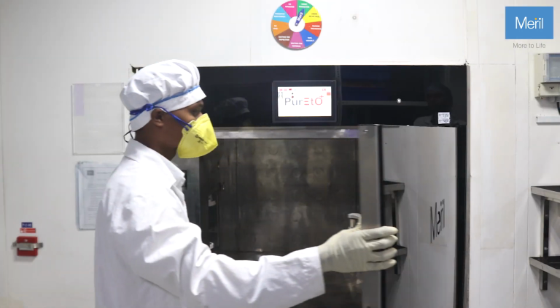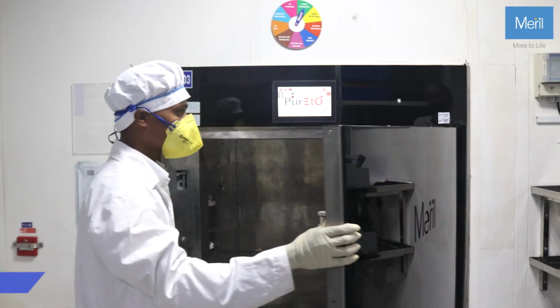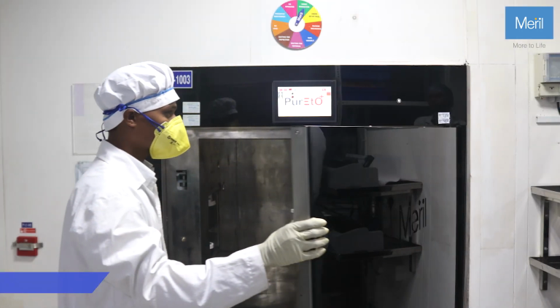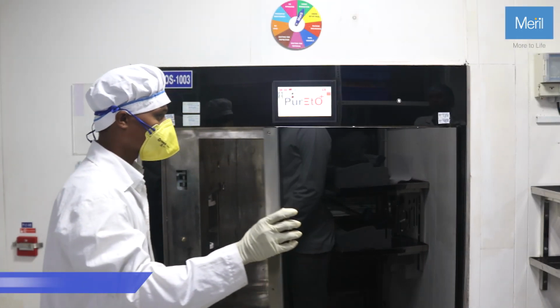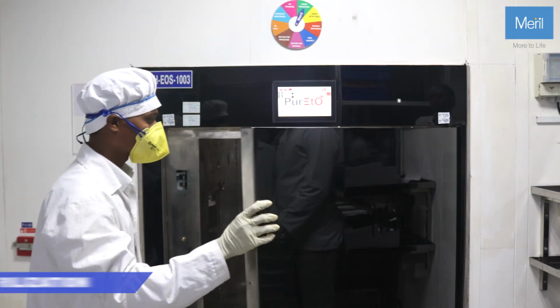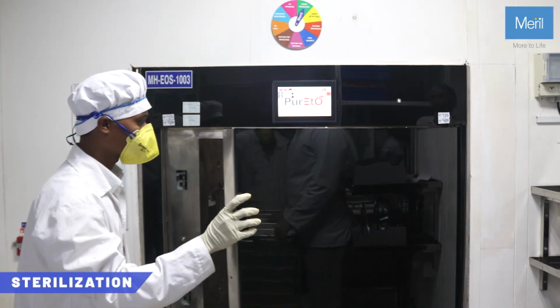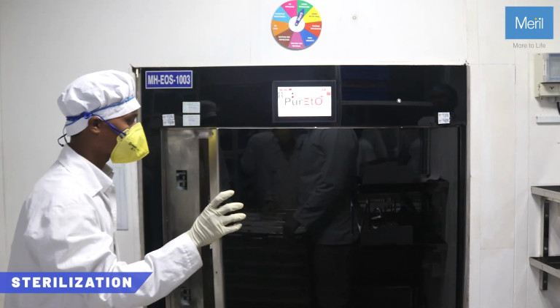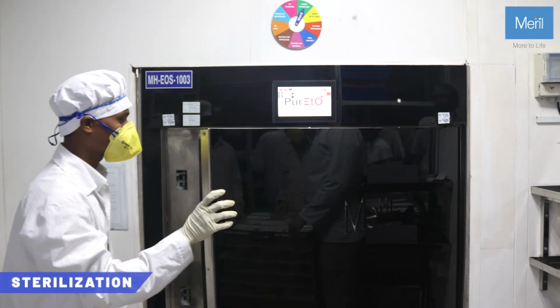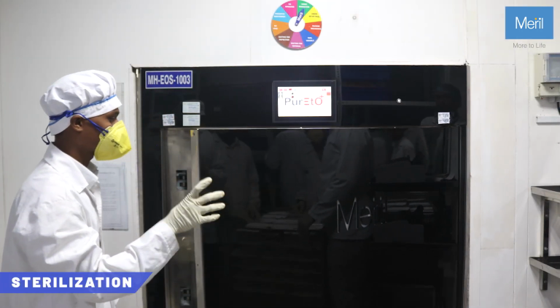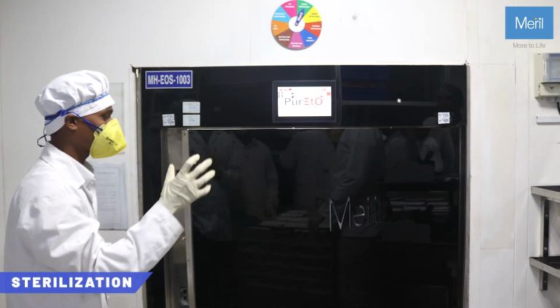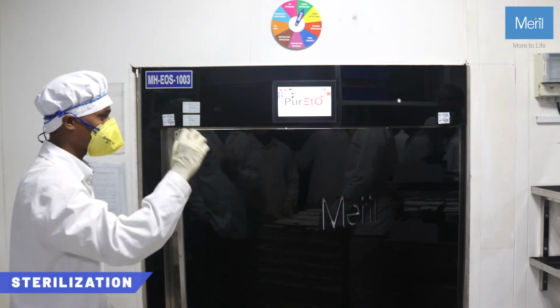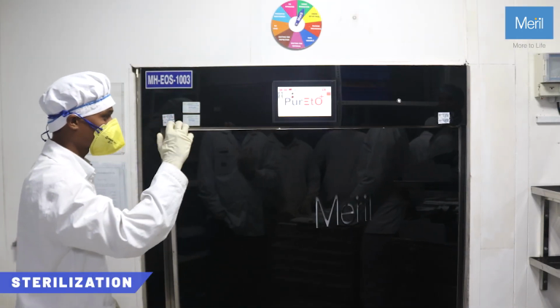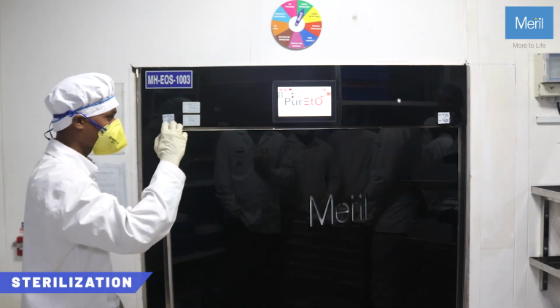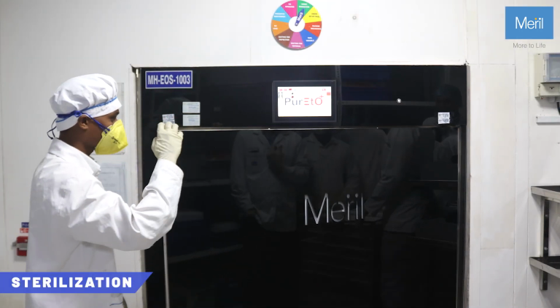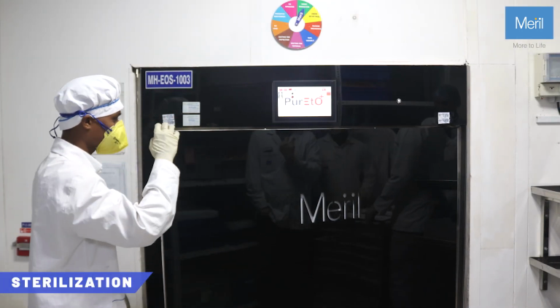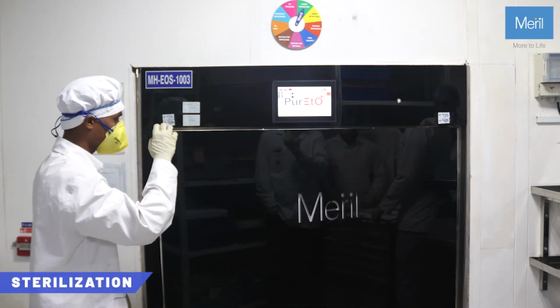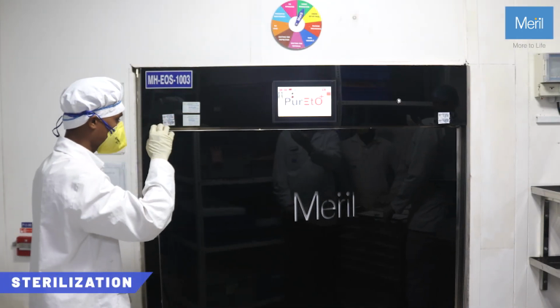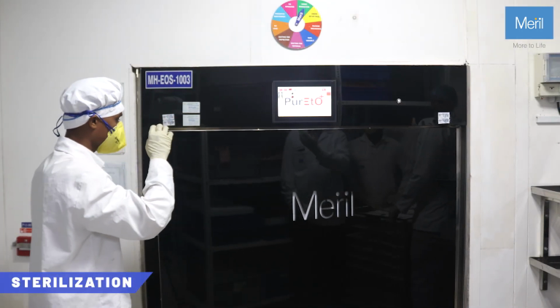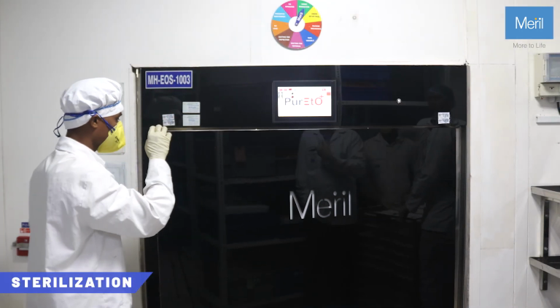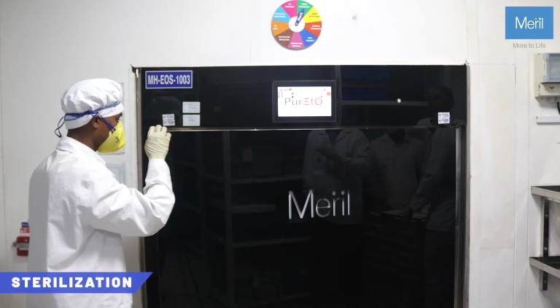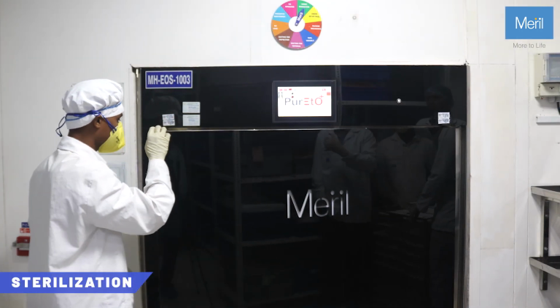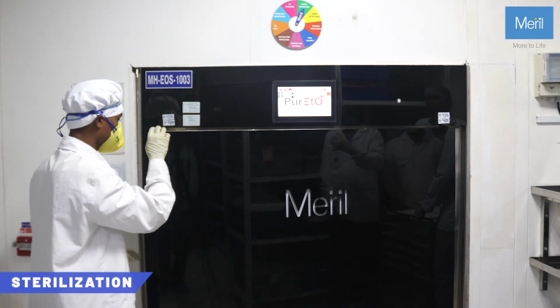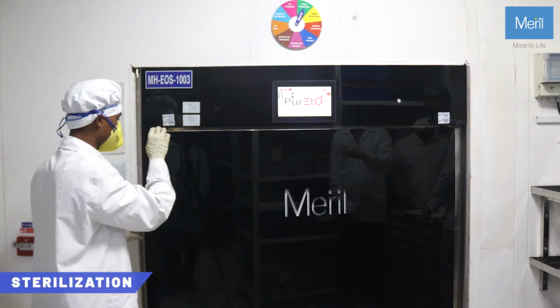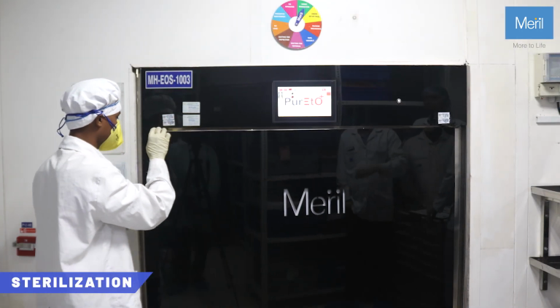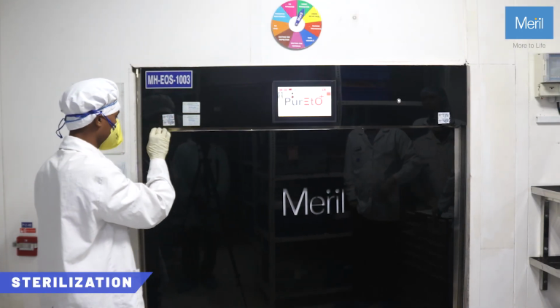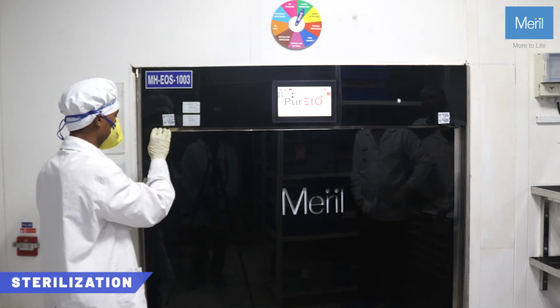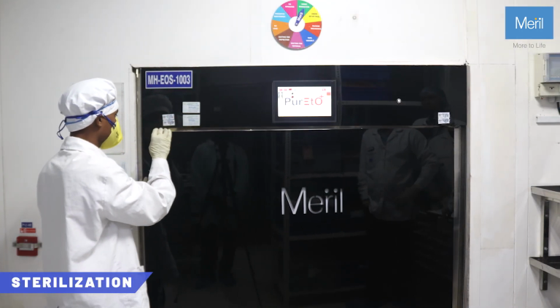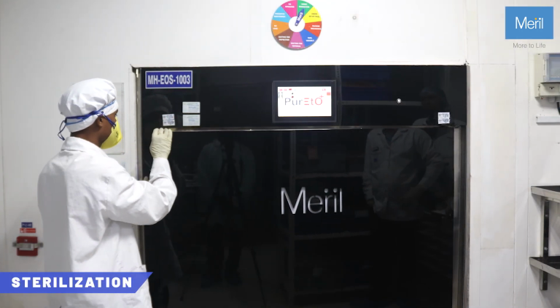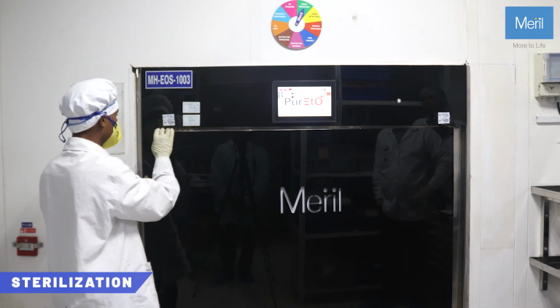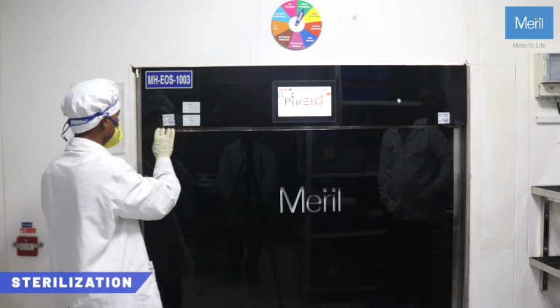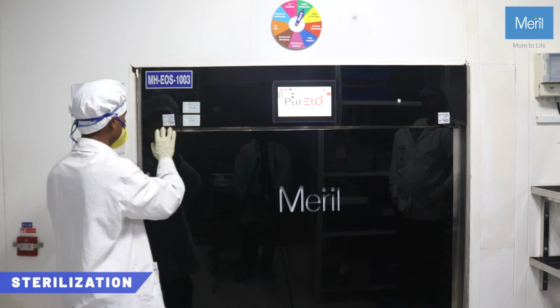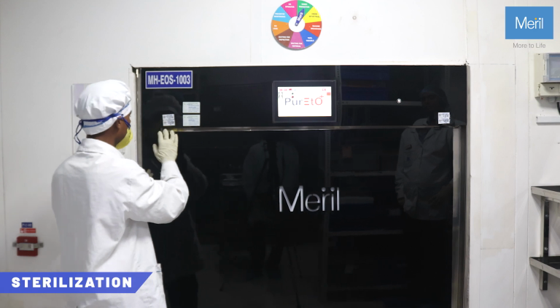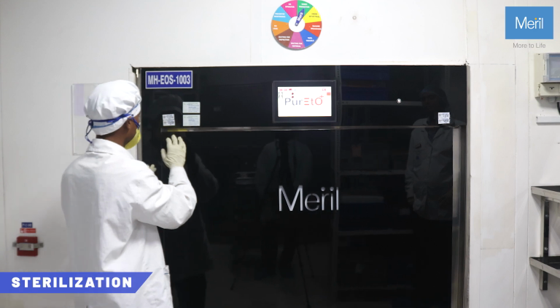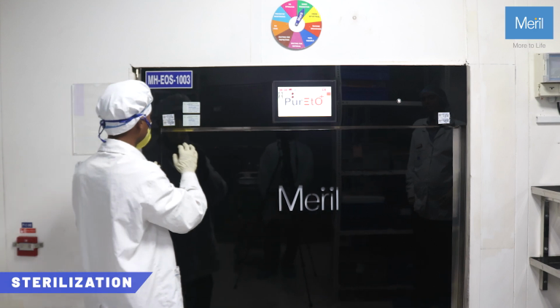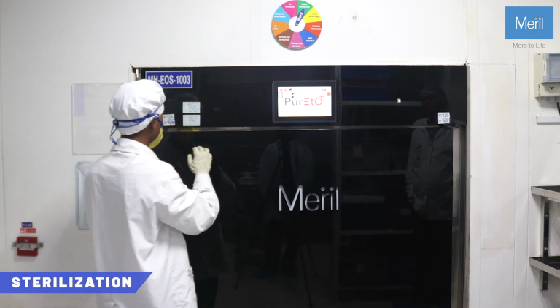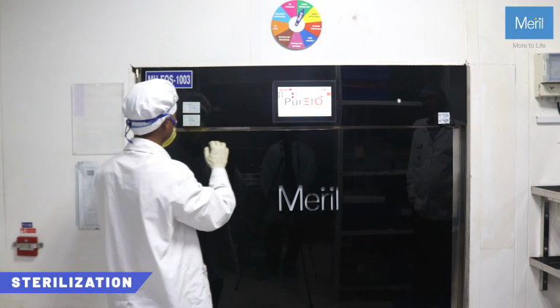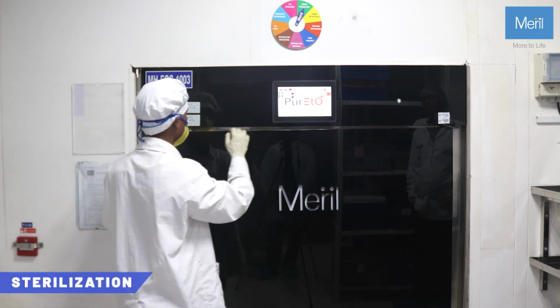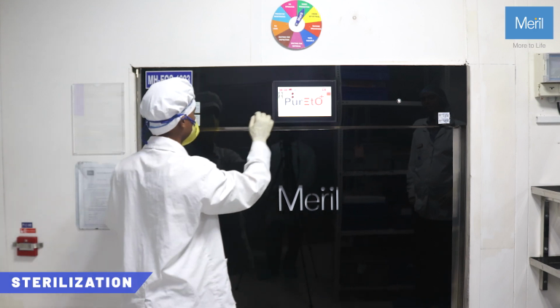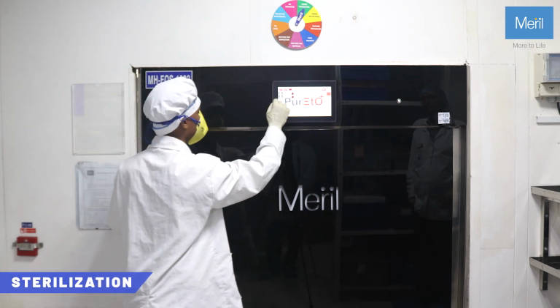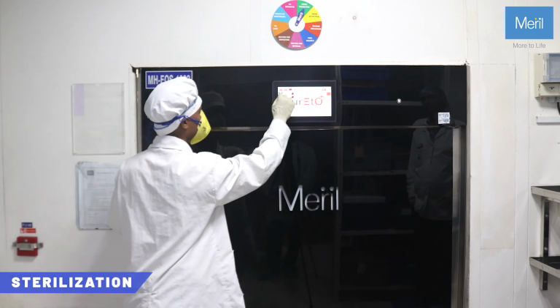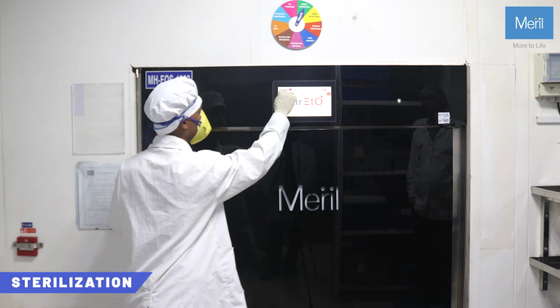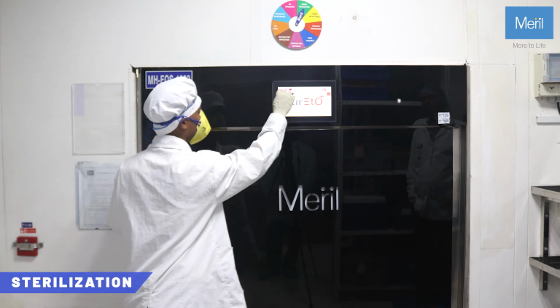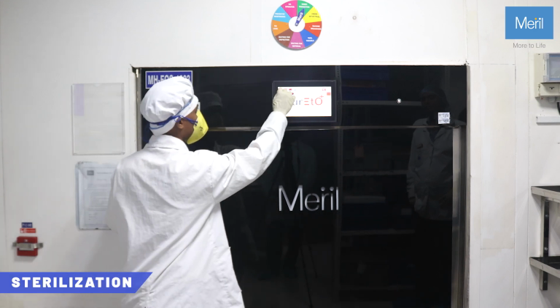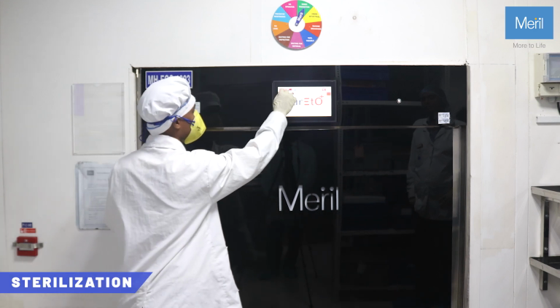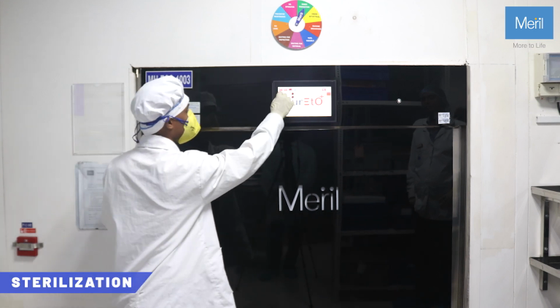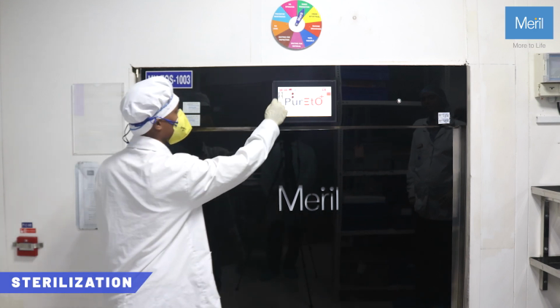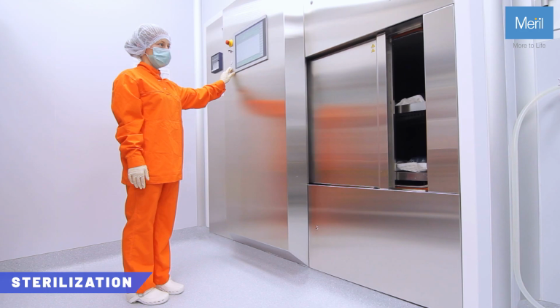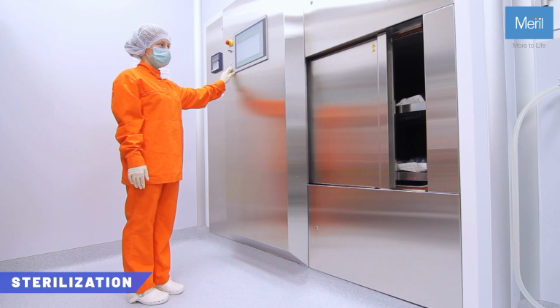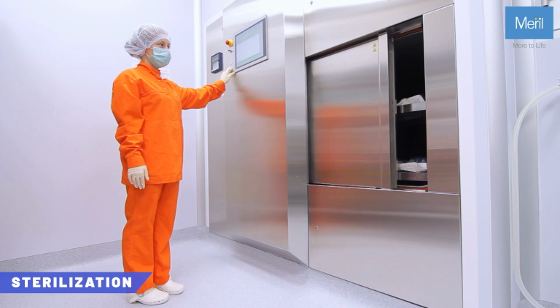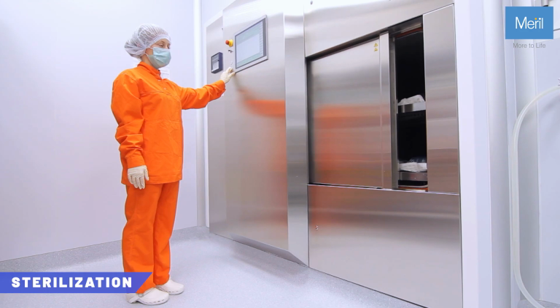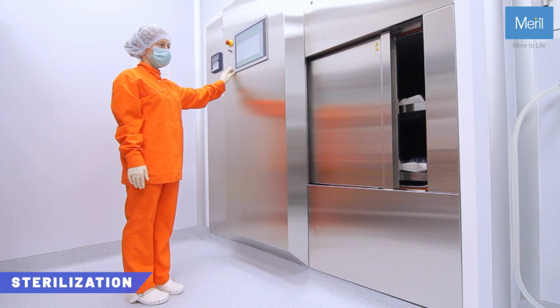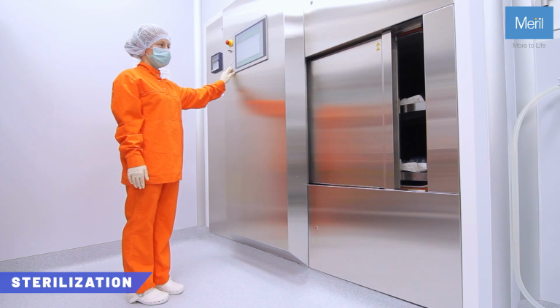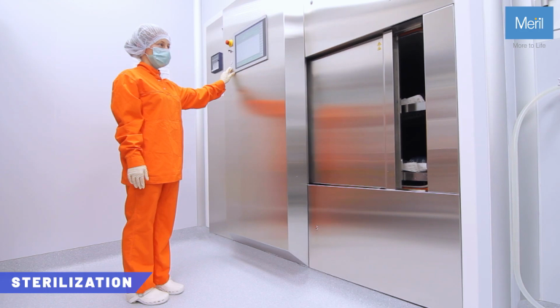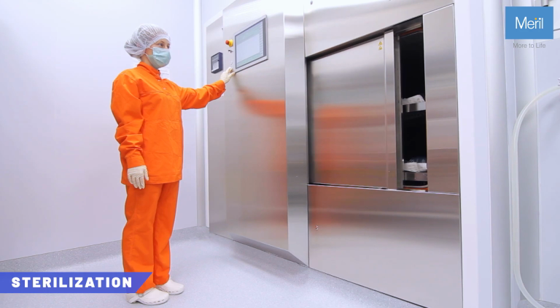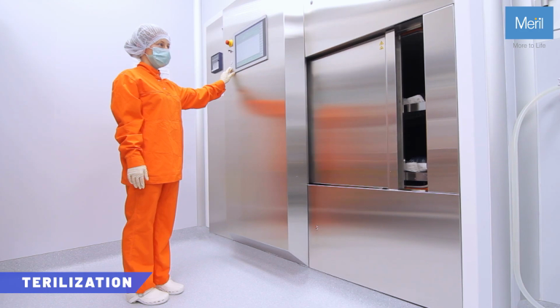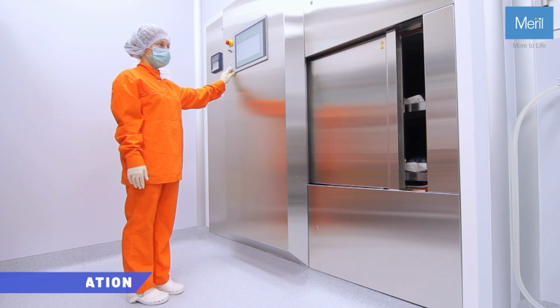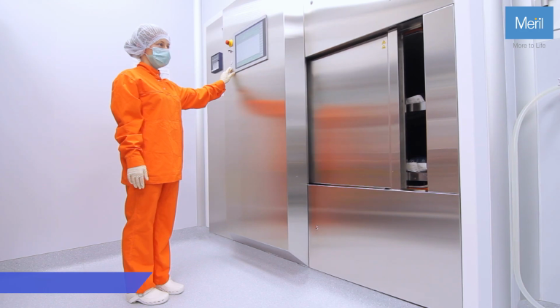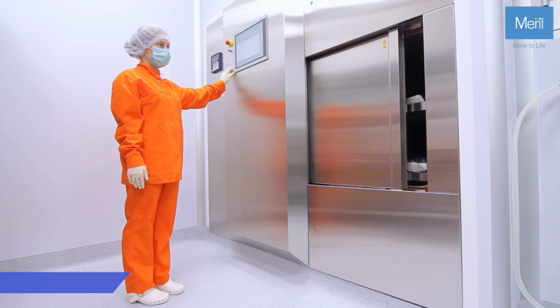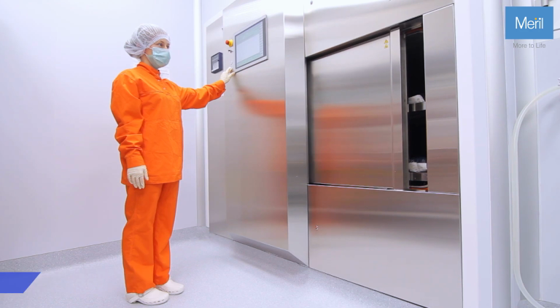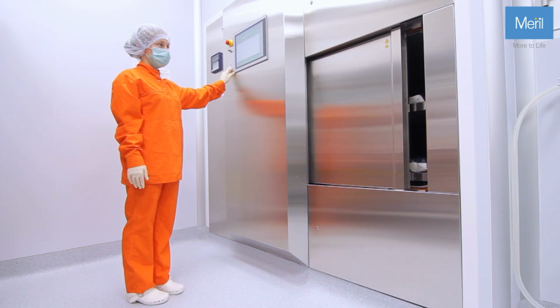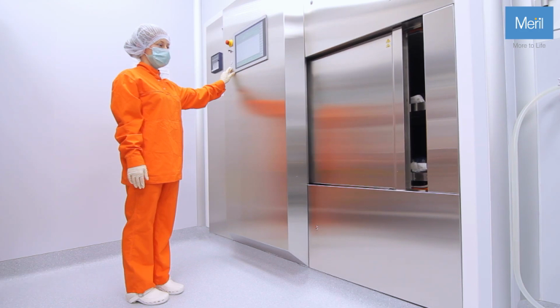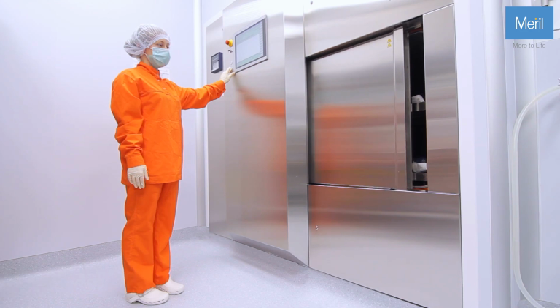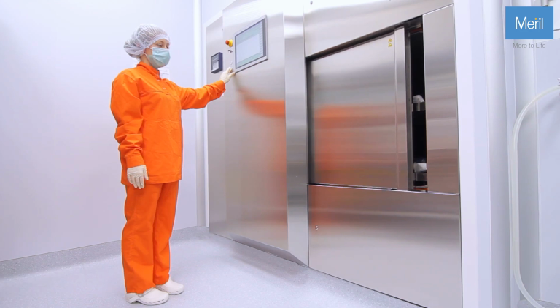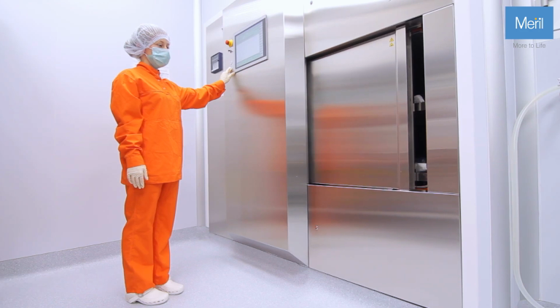Finally, the implants are sterilized using ethylene oxide gas, which is proven to provide superior sterility and longevity.